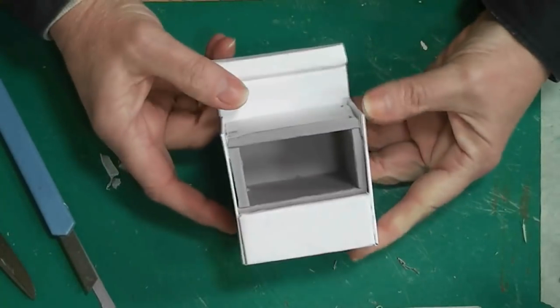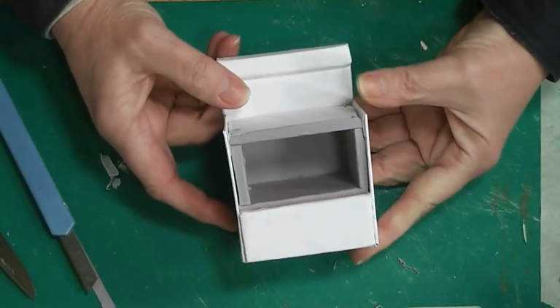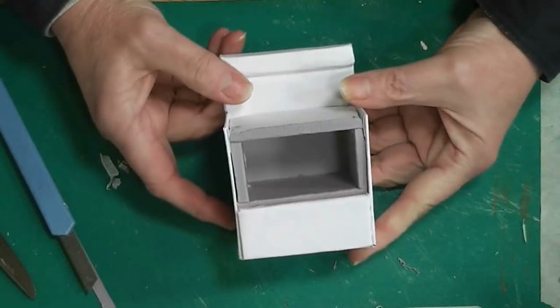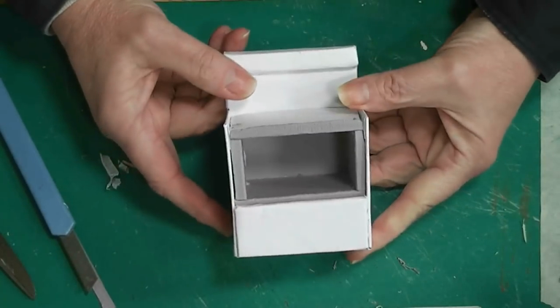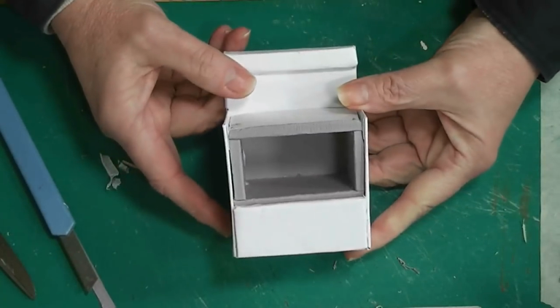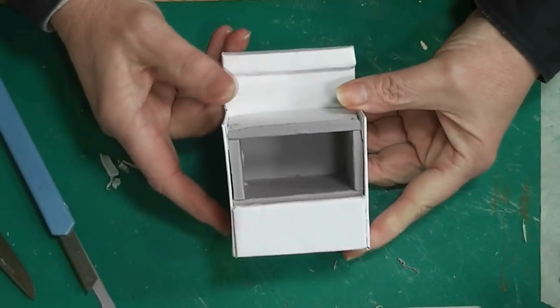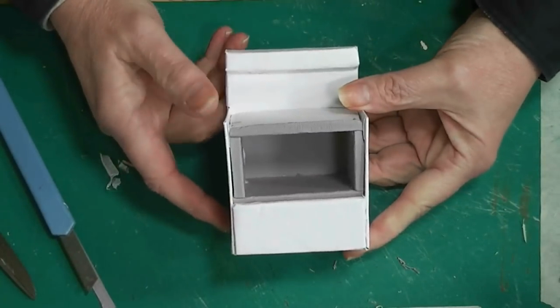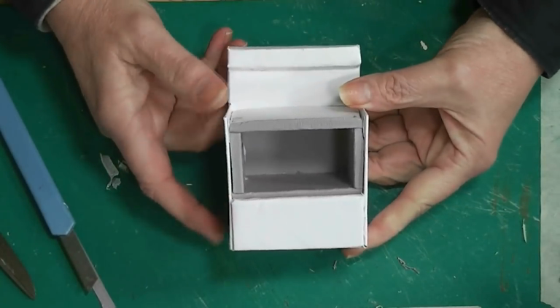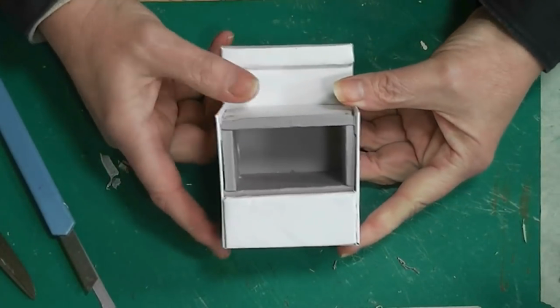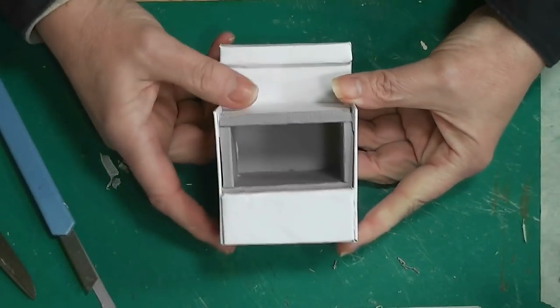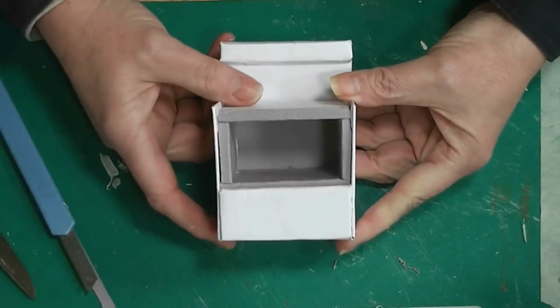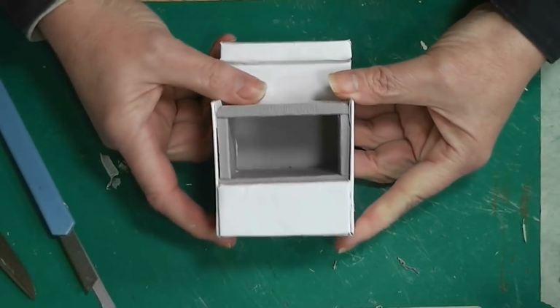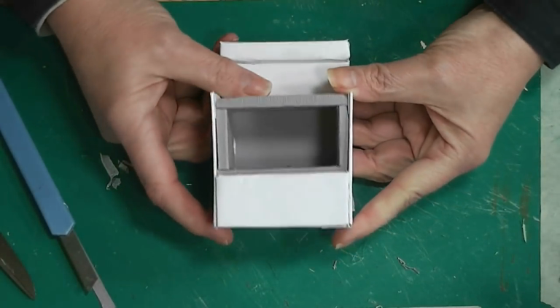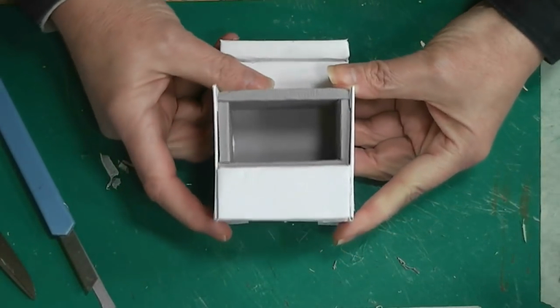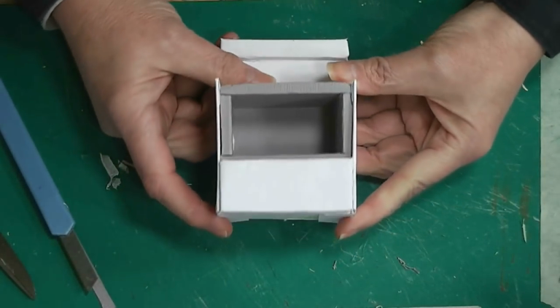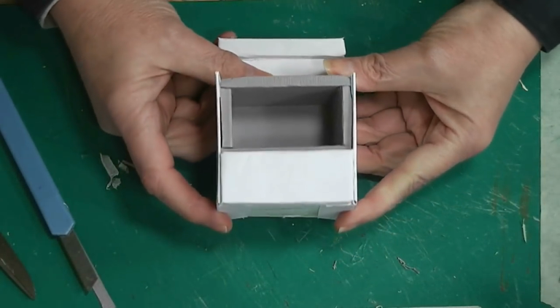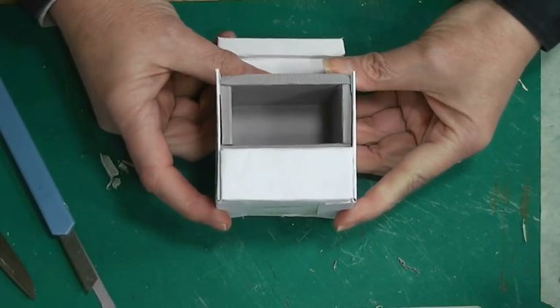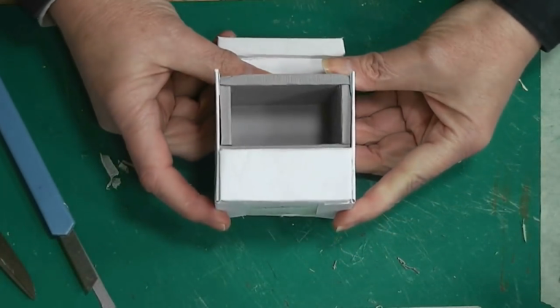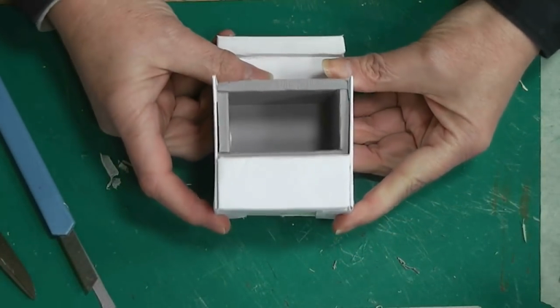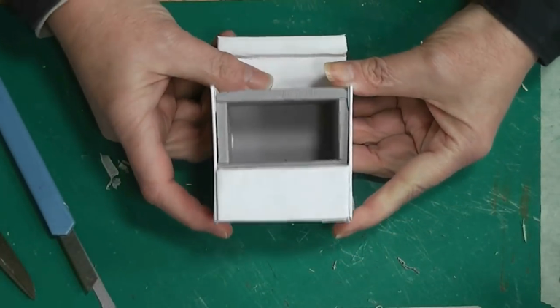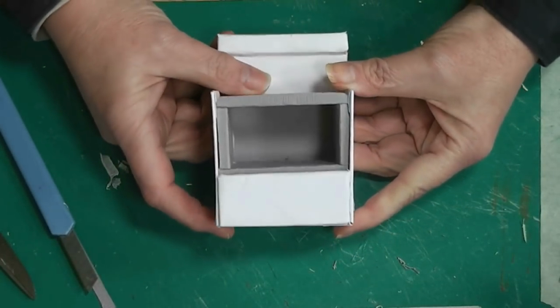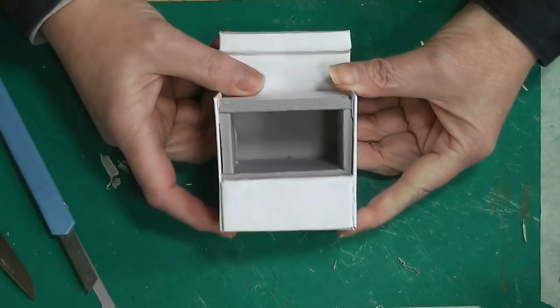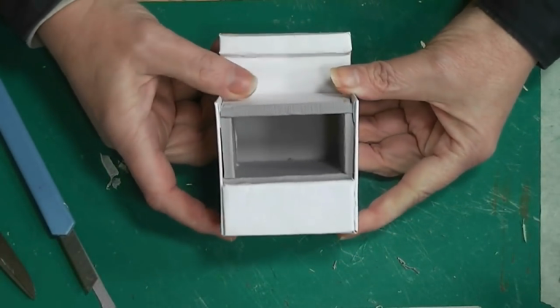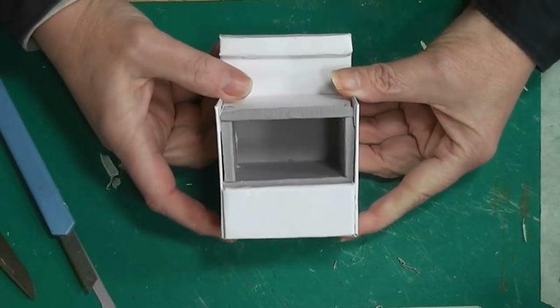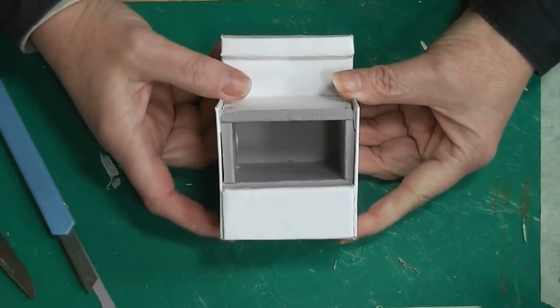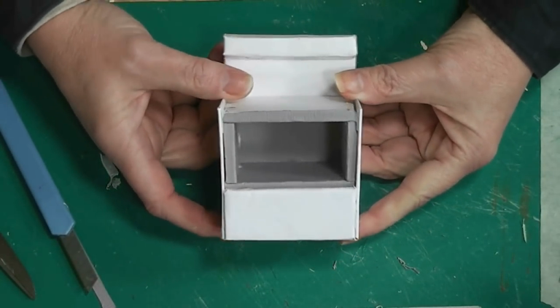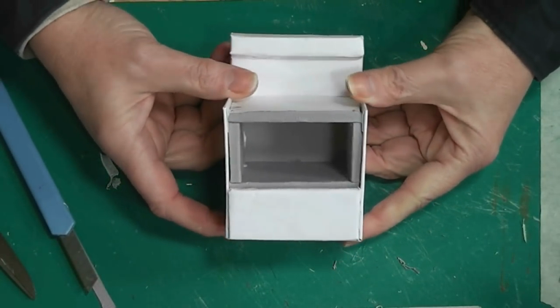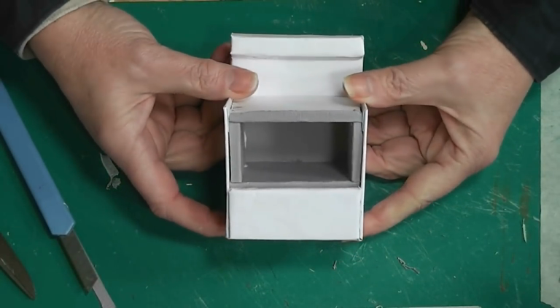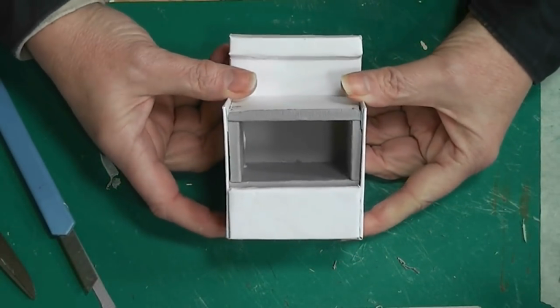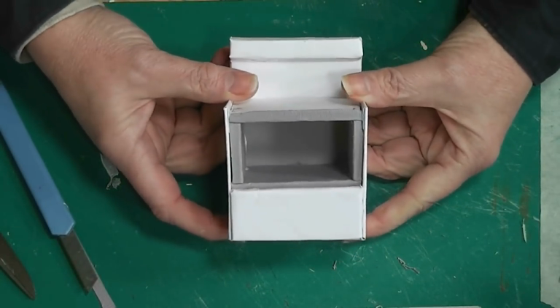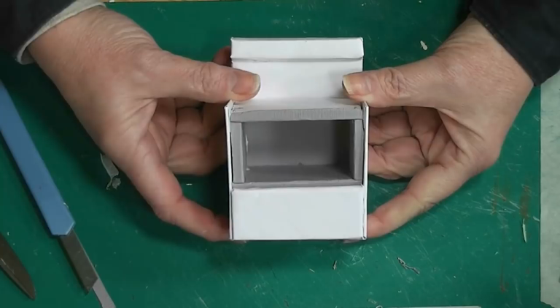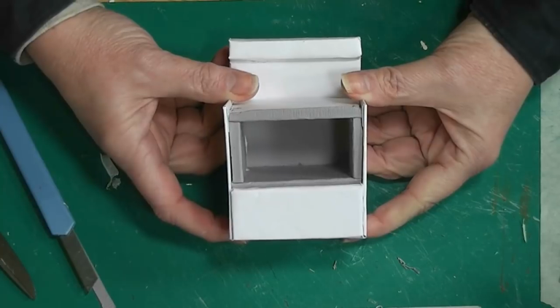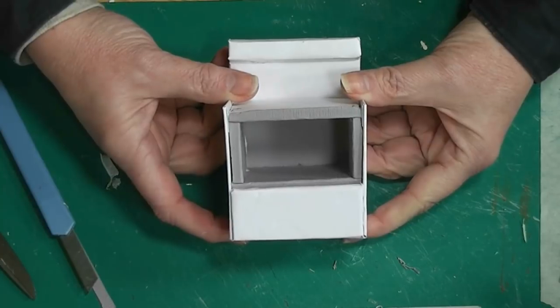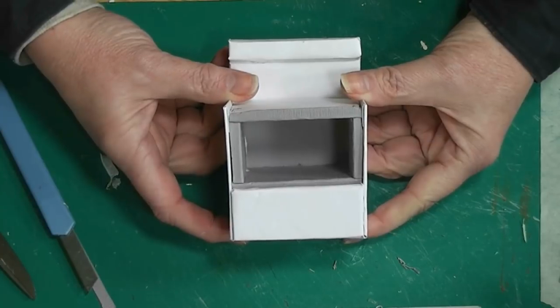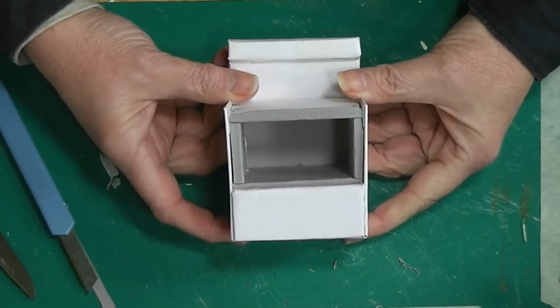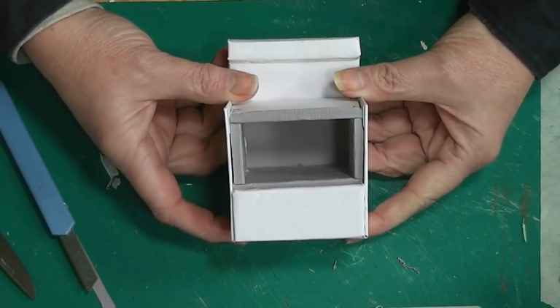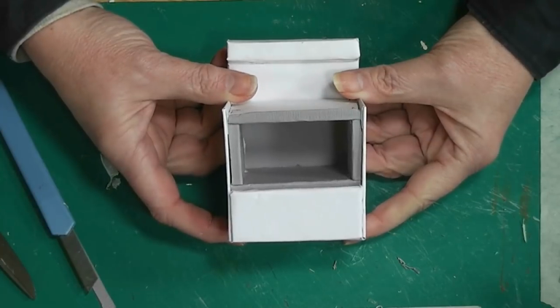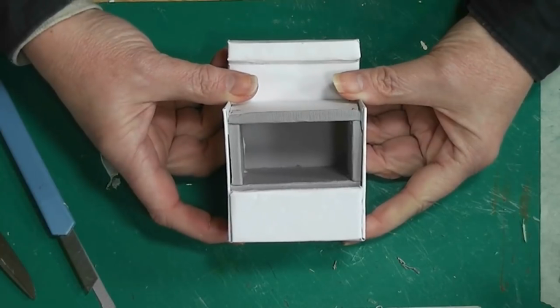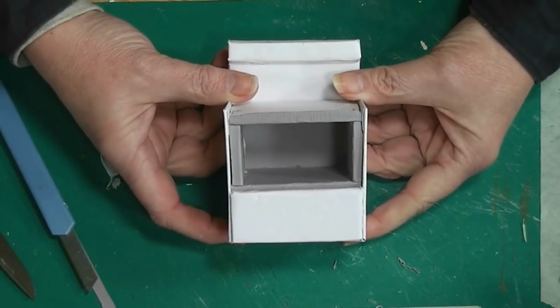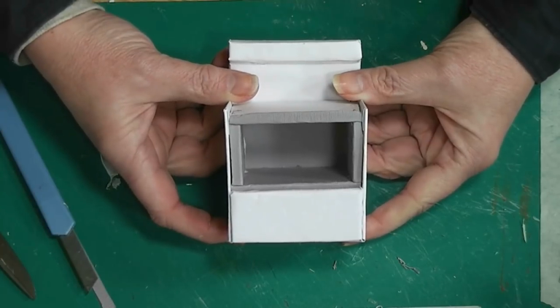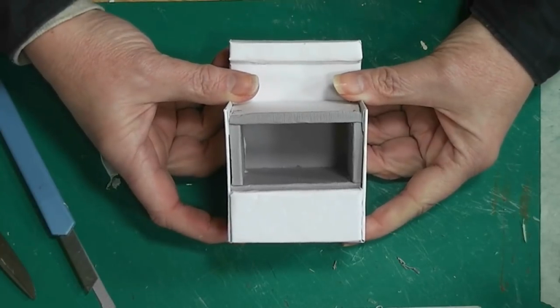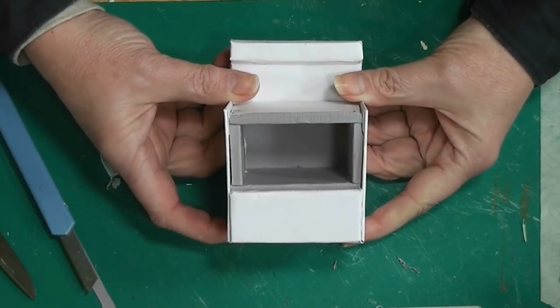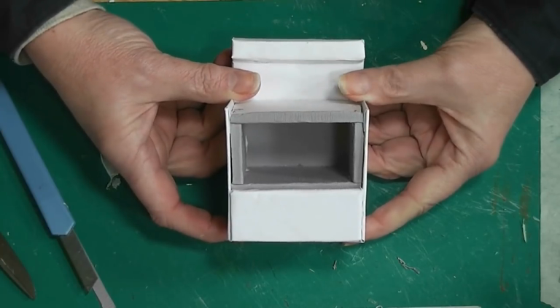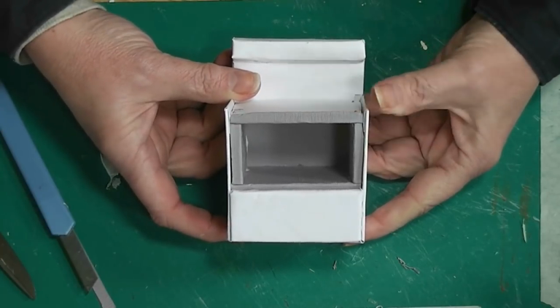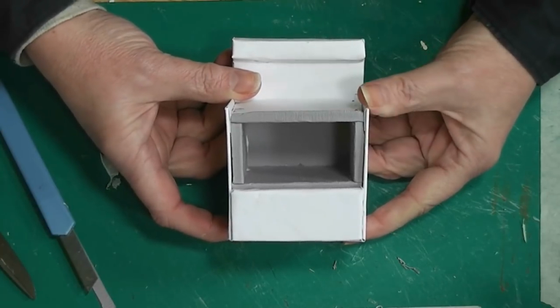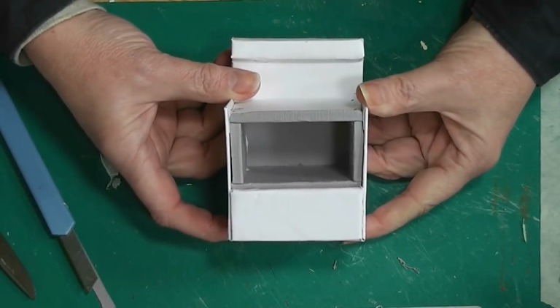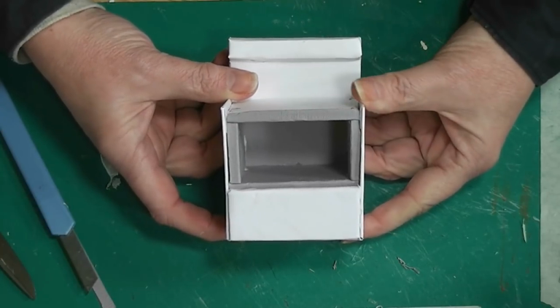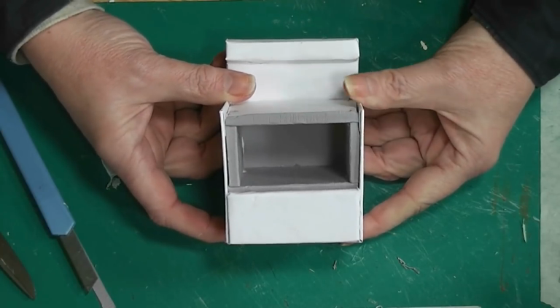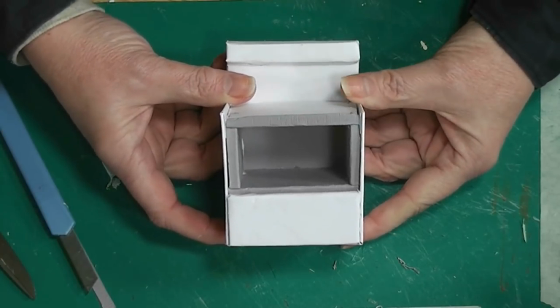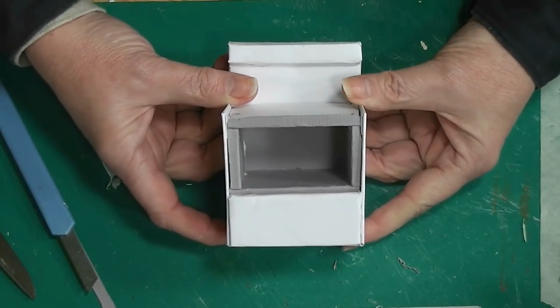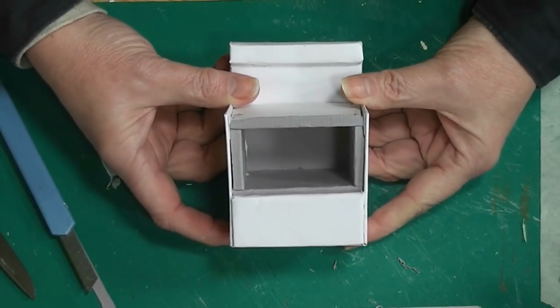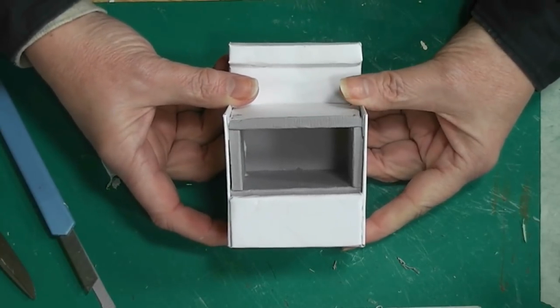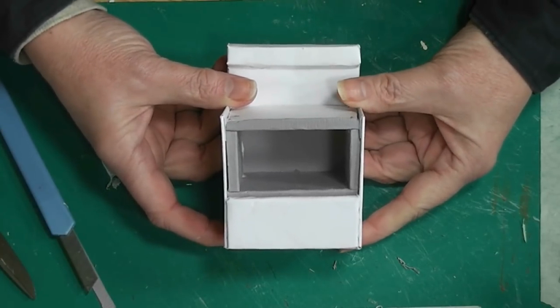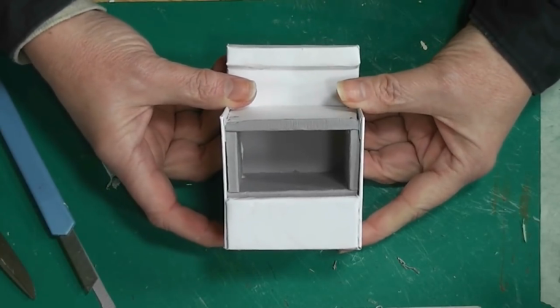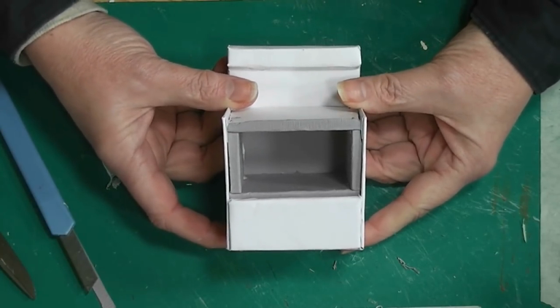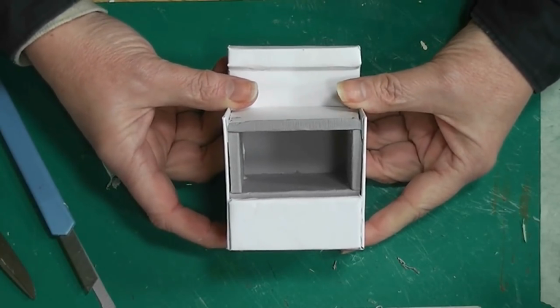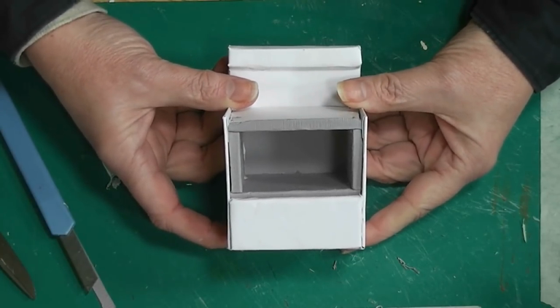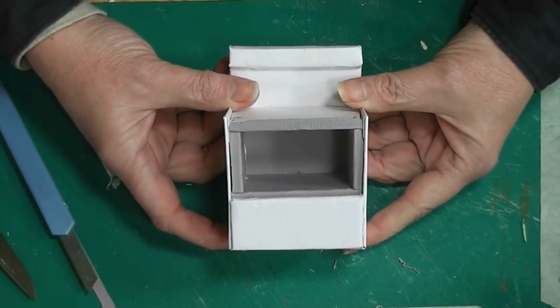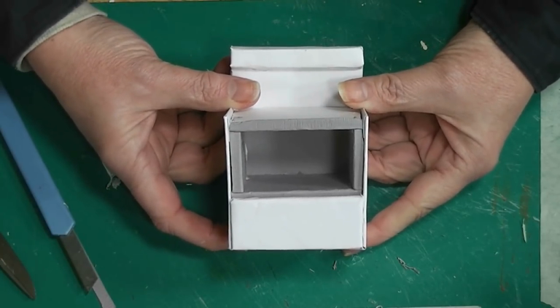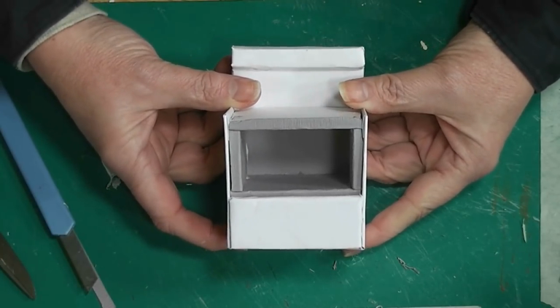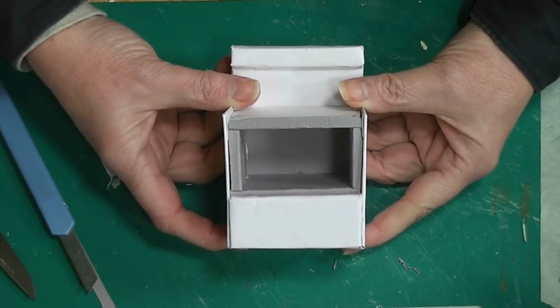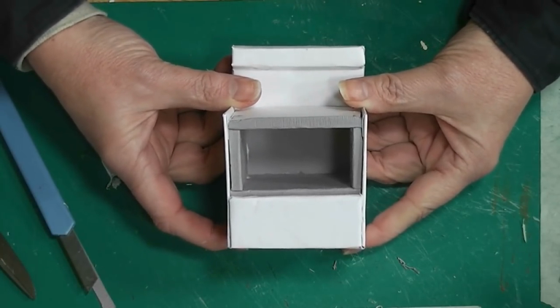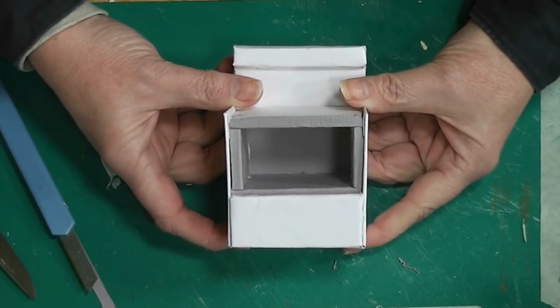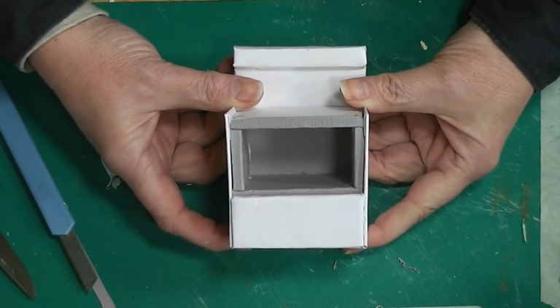So this week we are starting to make our stove for our dollhouse kitchen. Stay tuned and see how easy this is to put together.